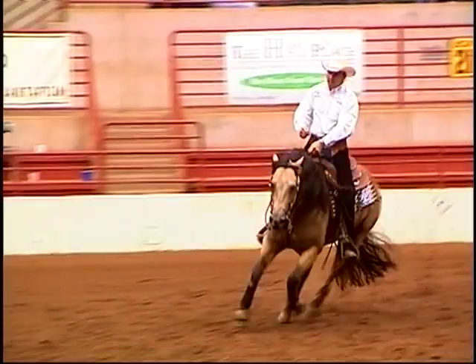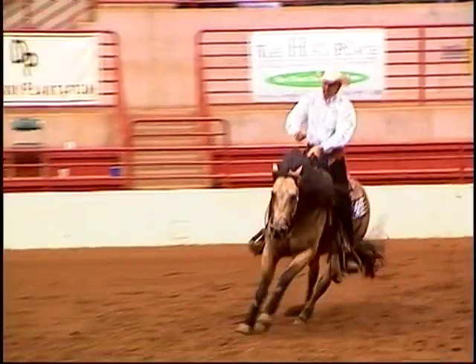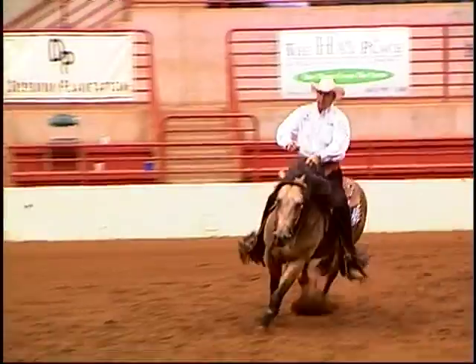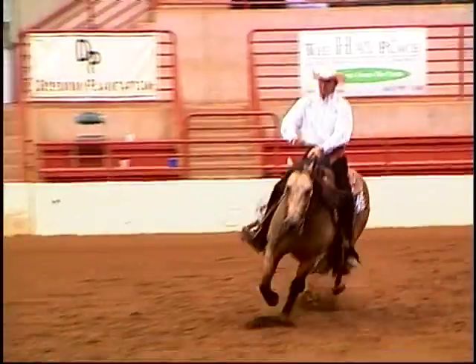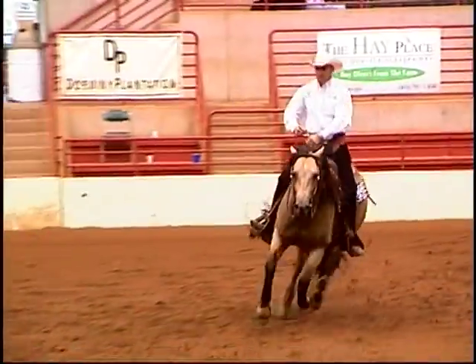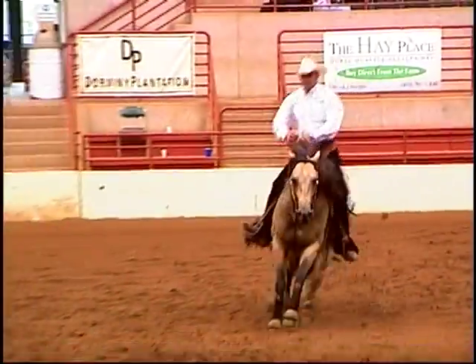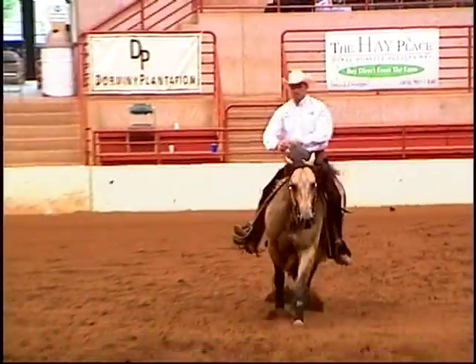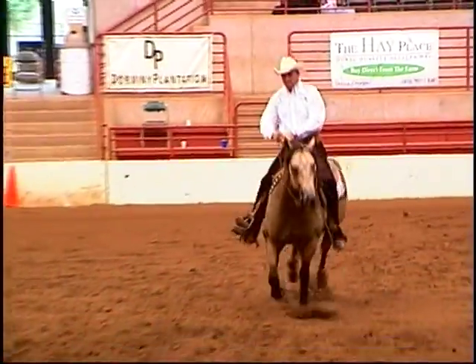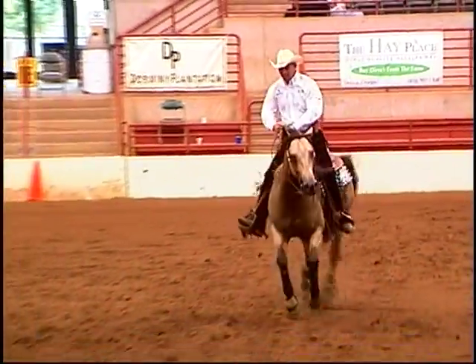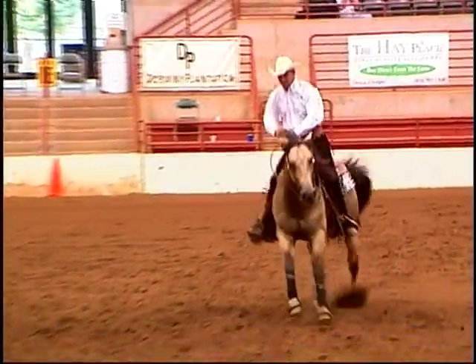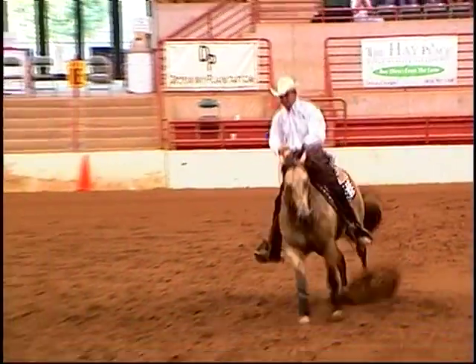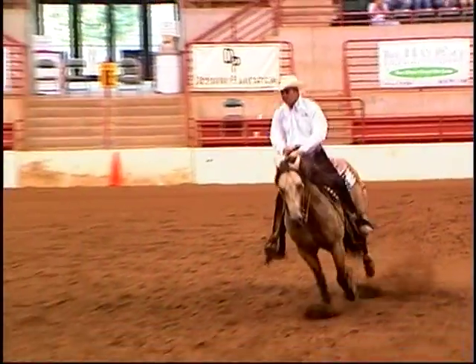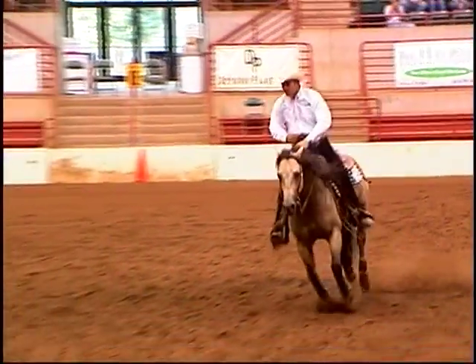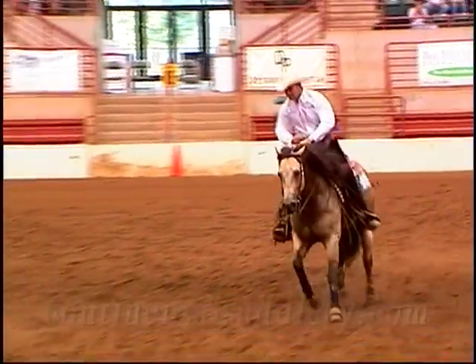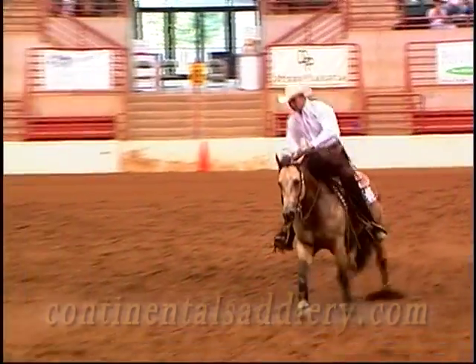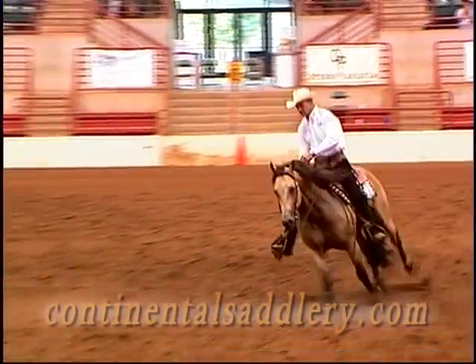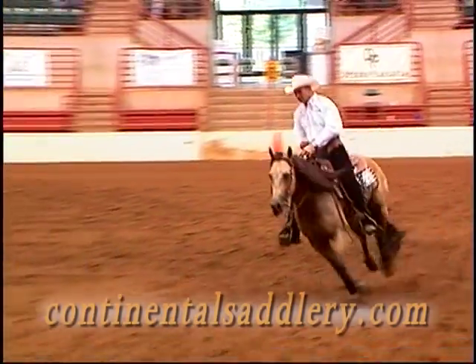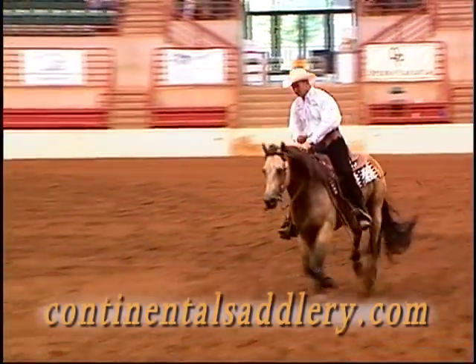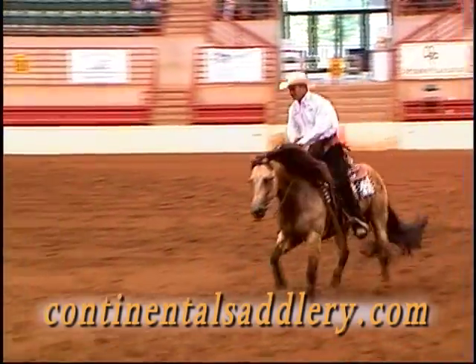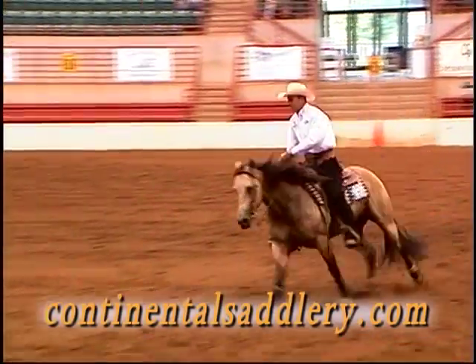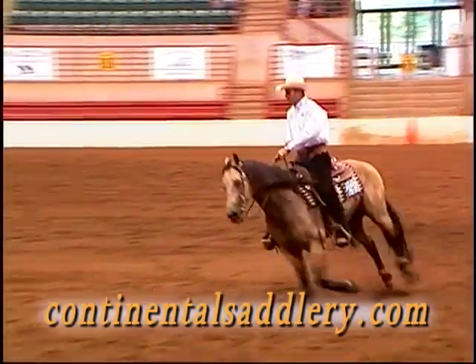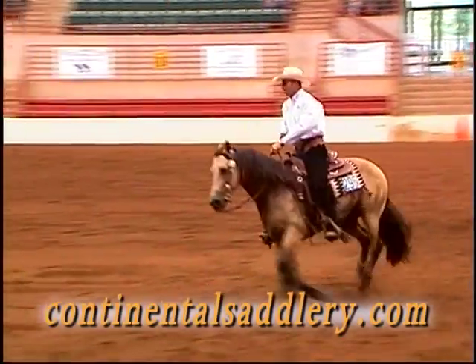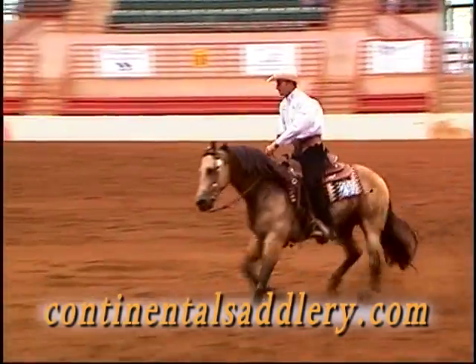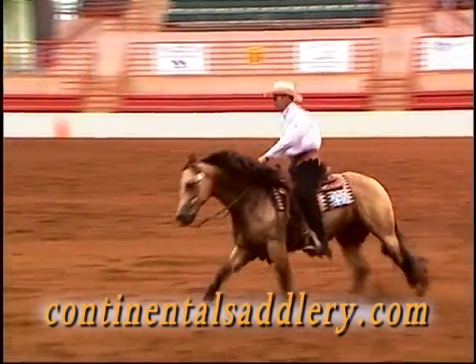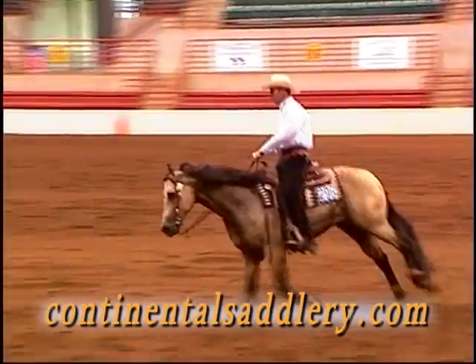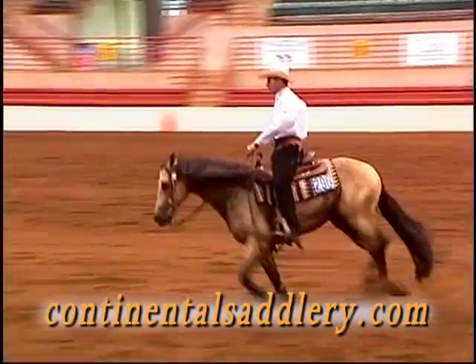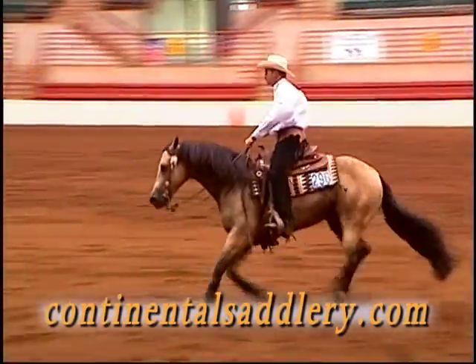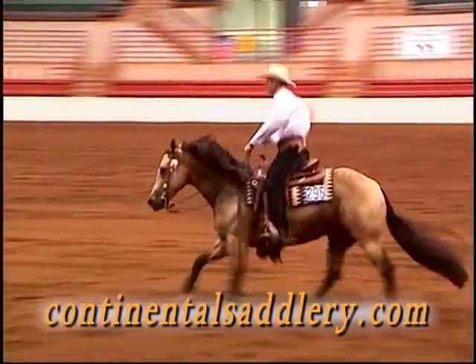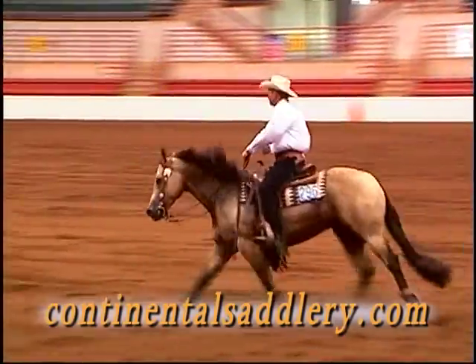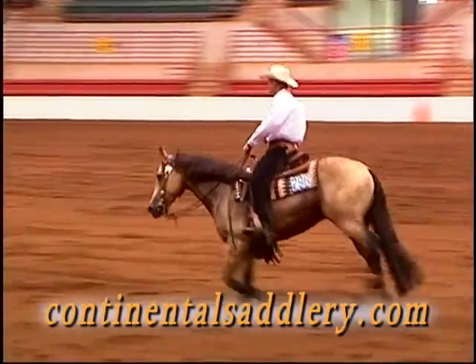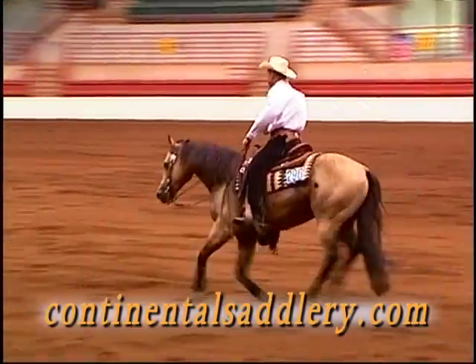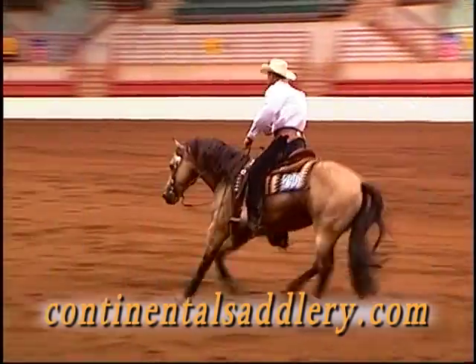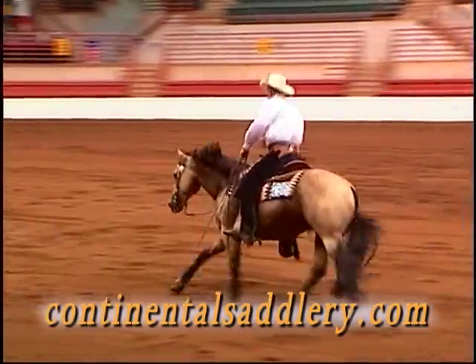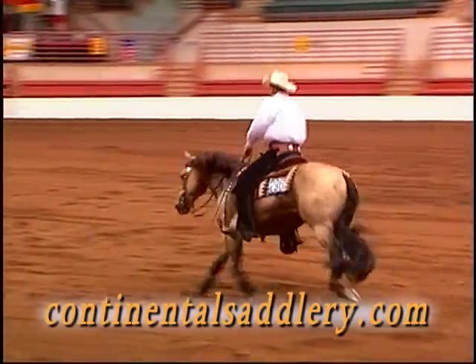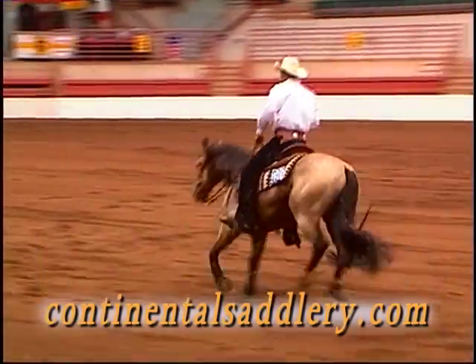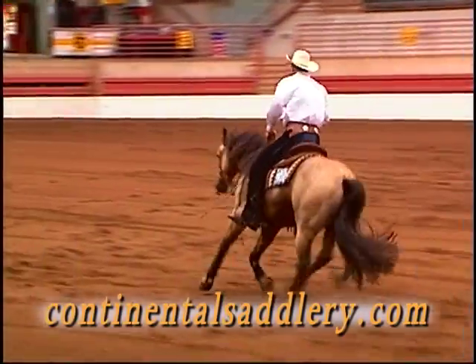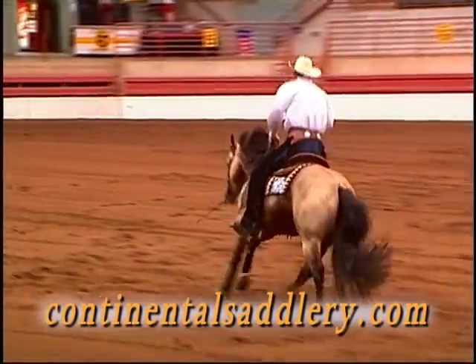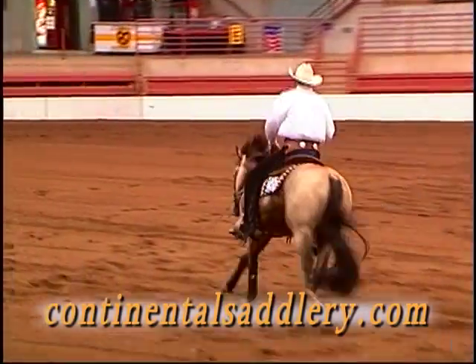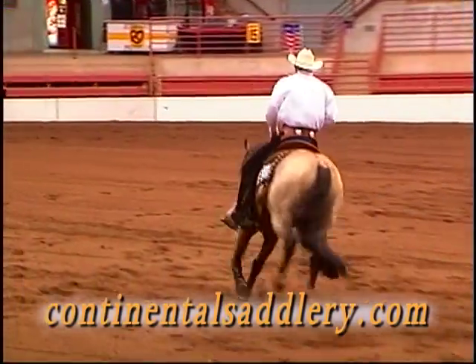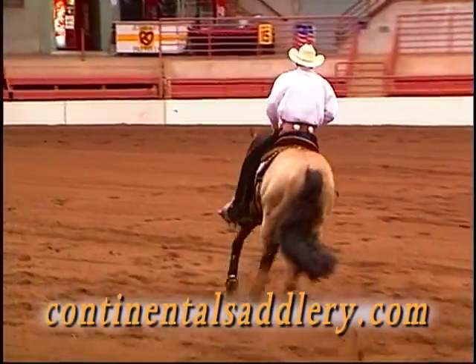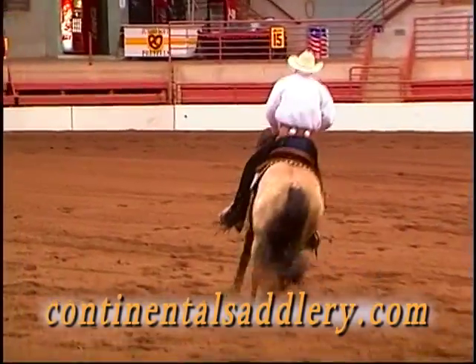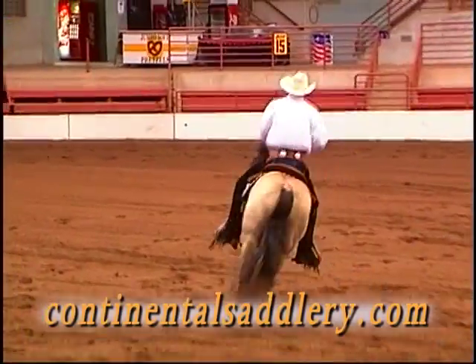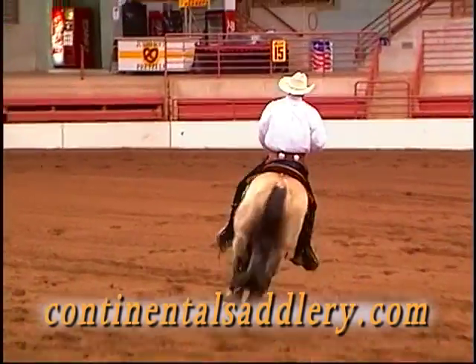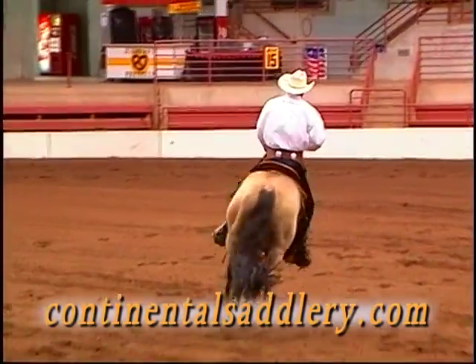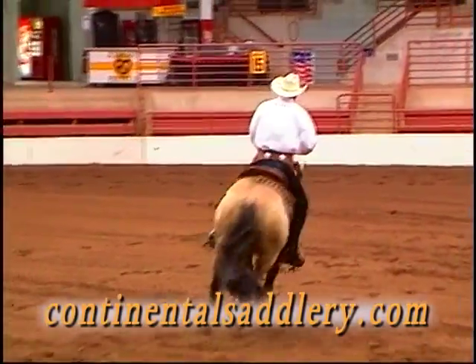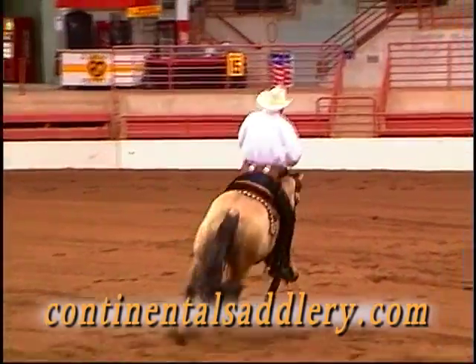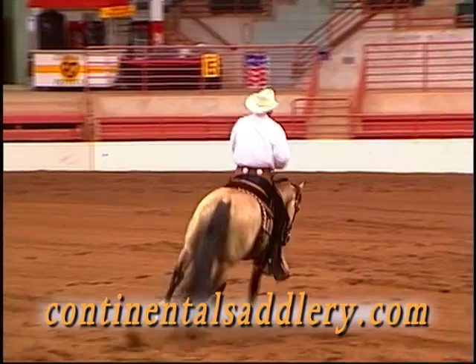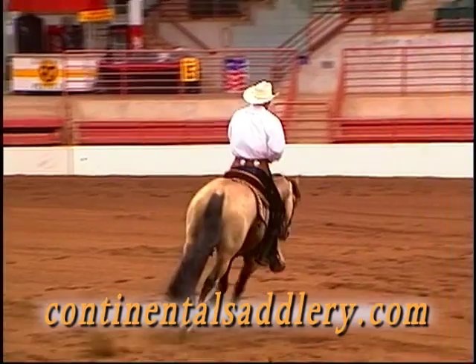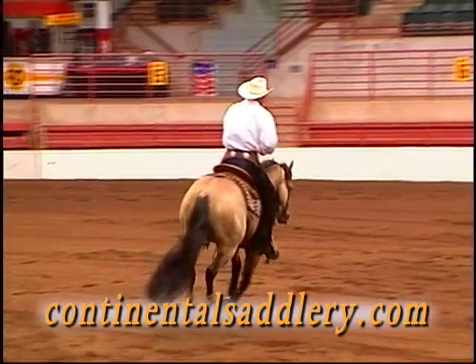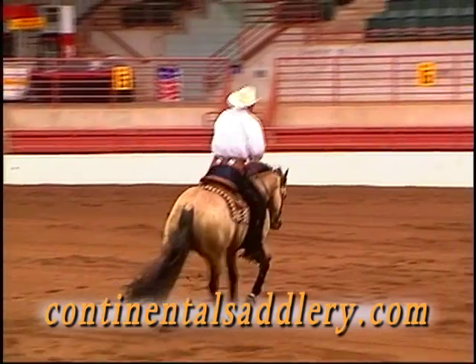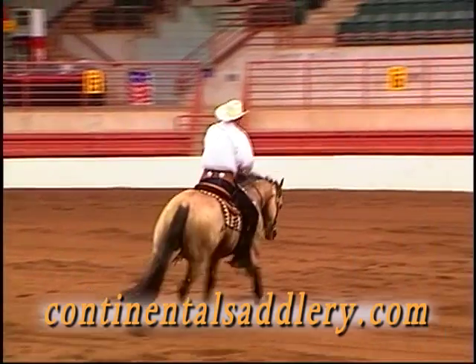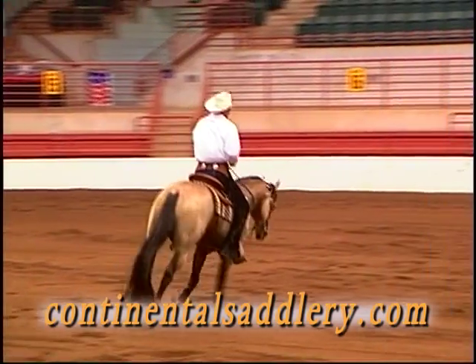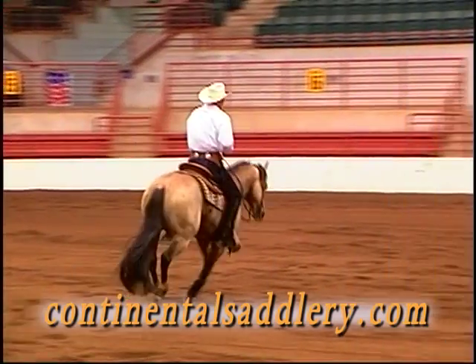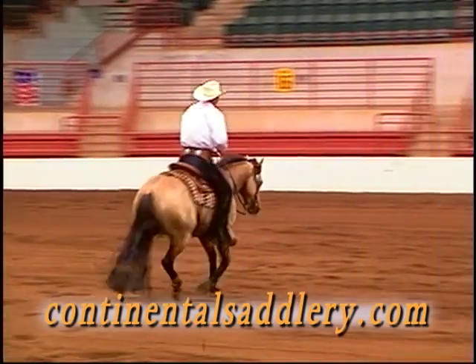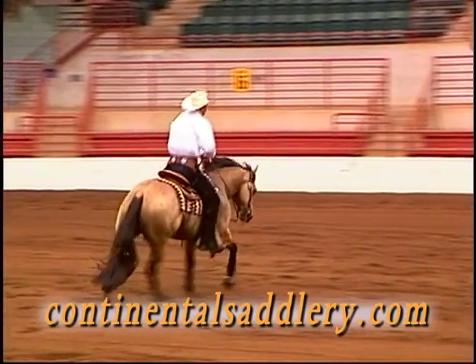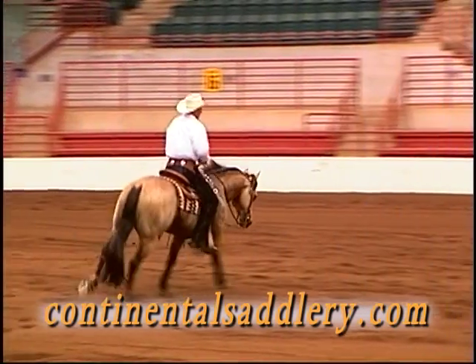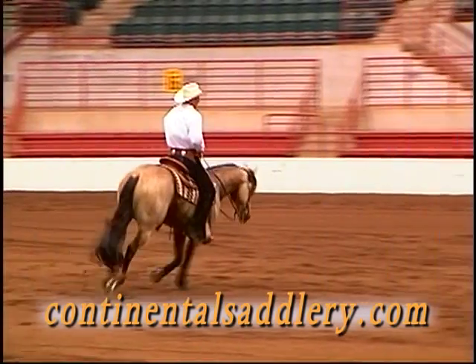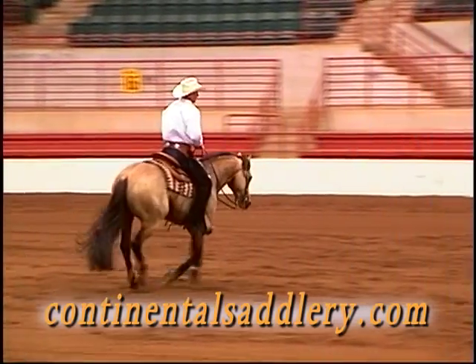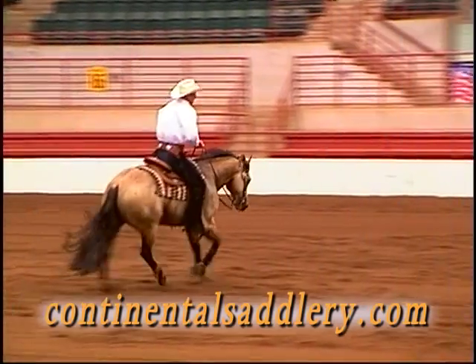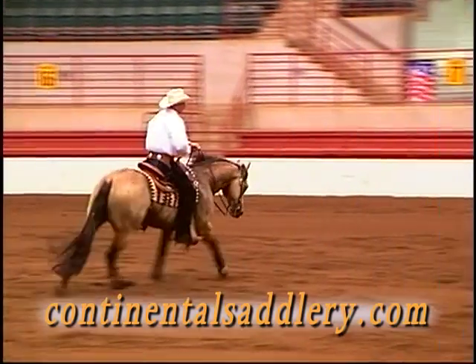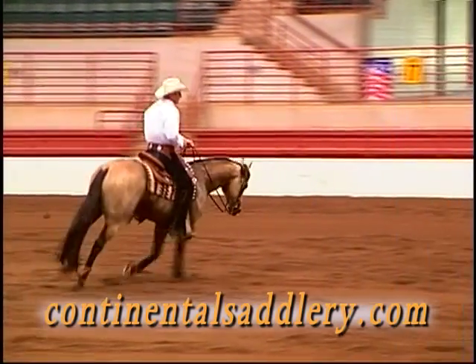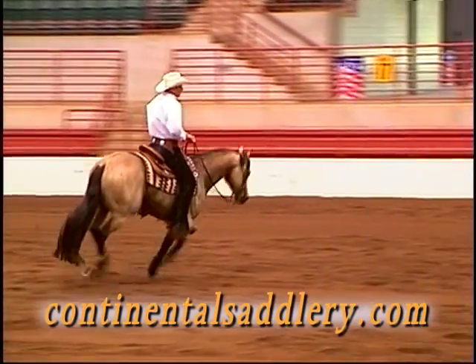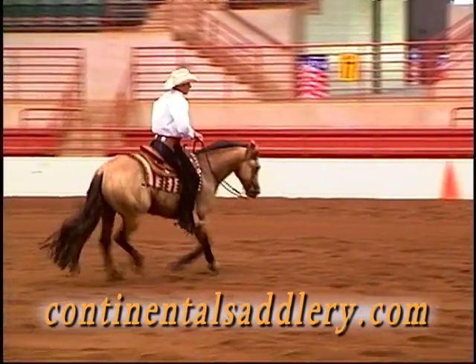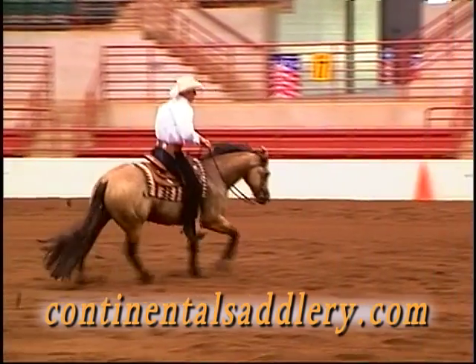Try one on your horse with the Continental Saddlery Demo Program, and you be the judge. For details, go to ContinentalSaddlery.com.